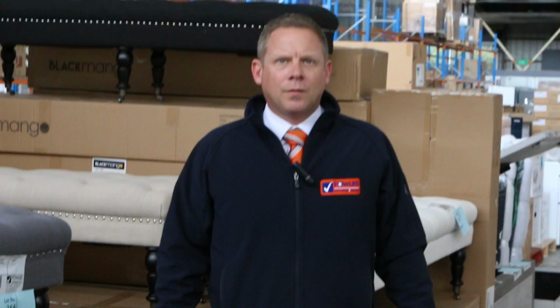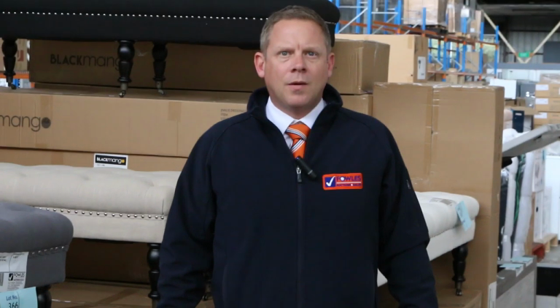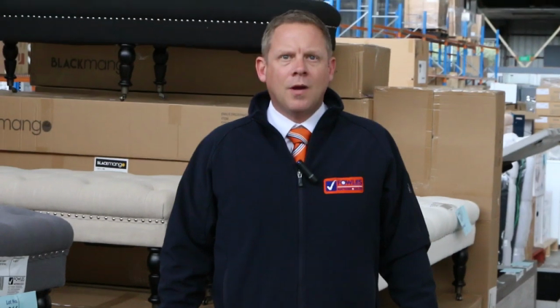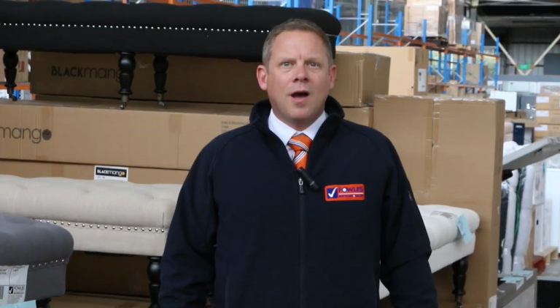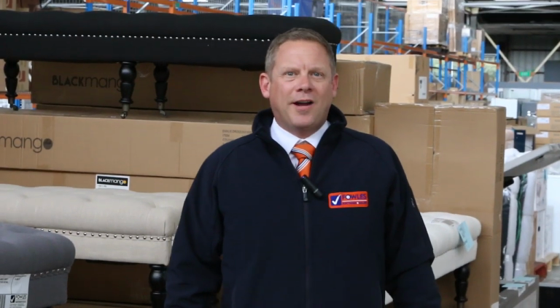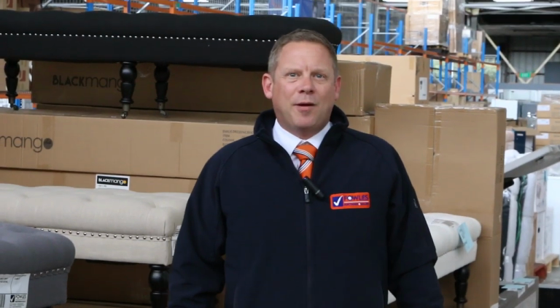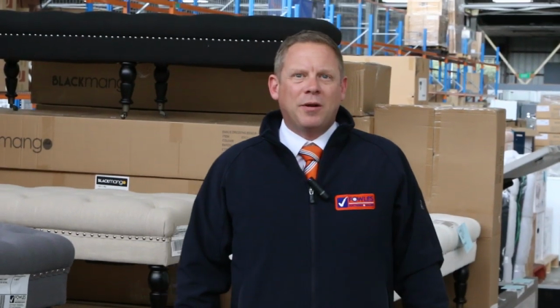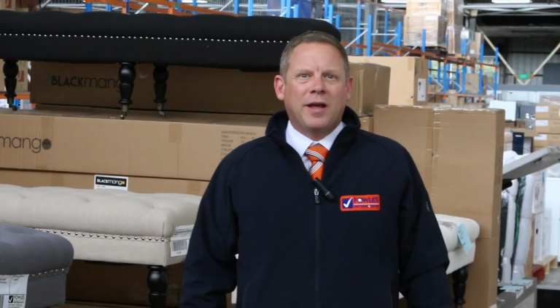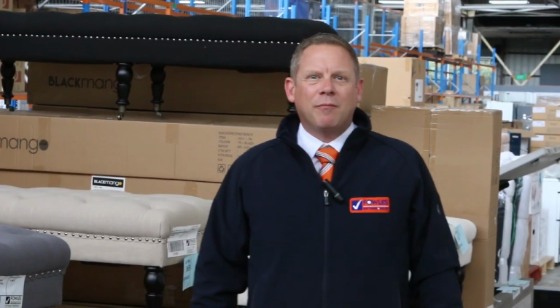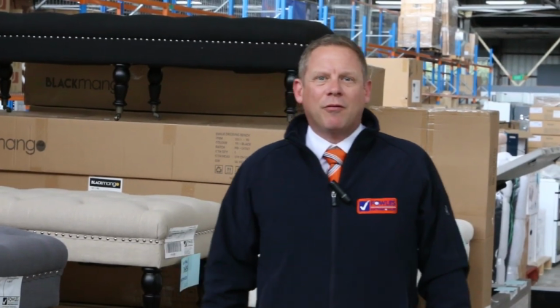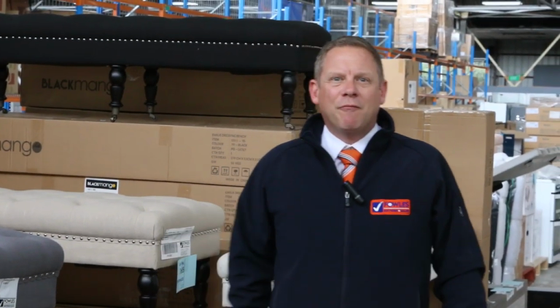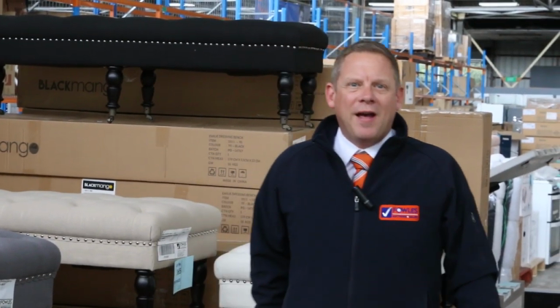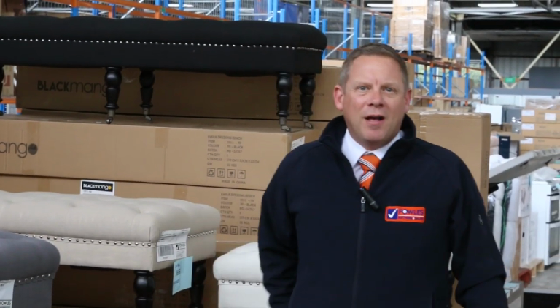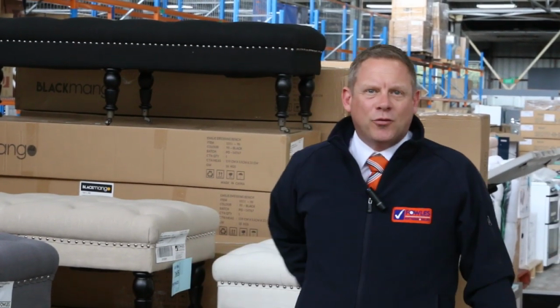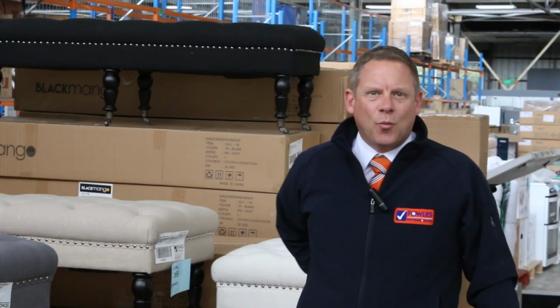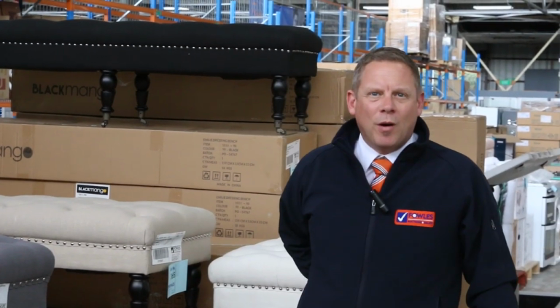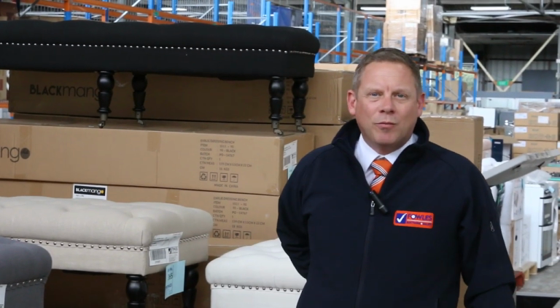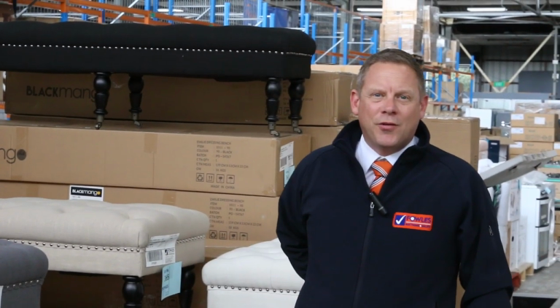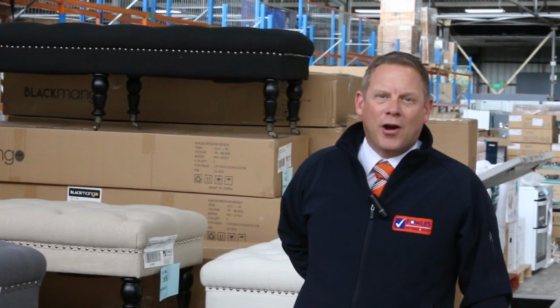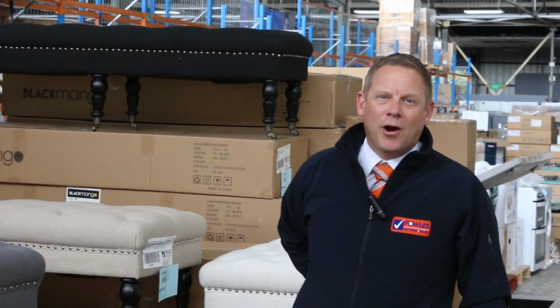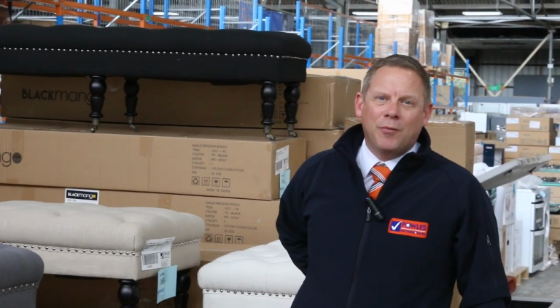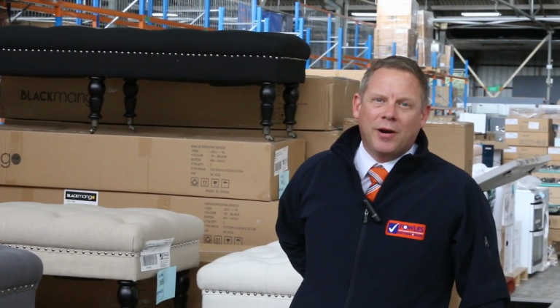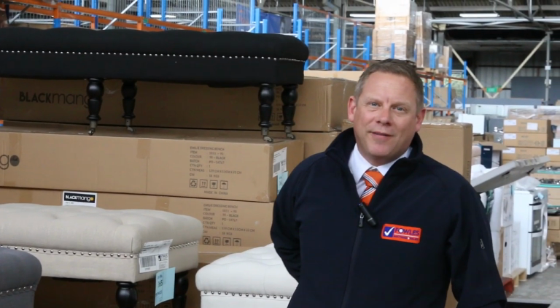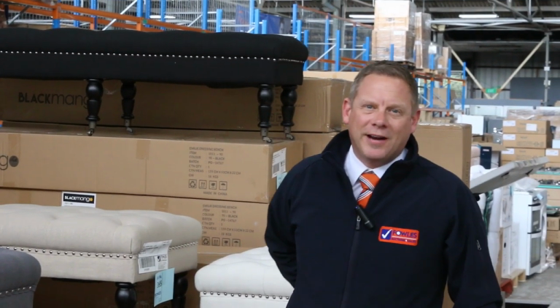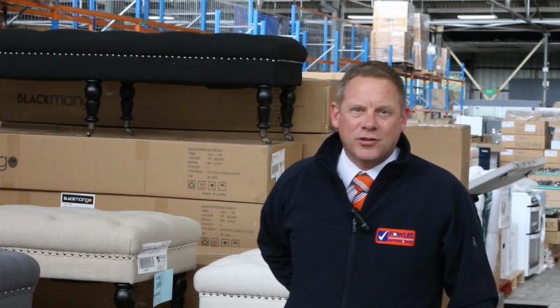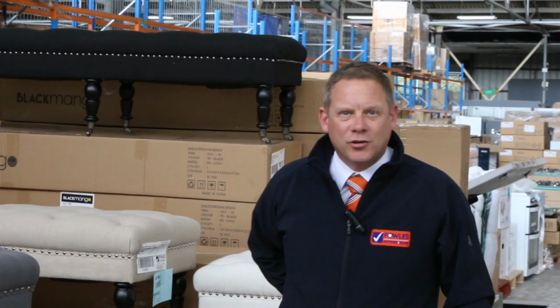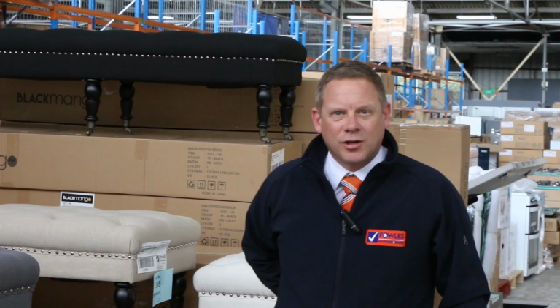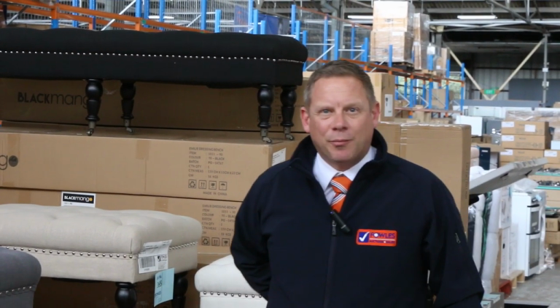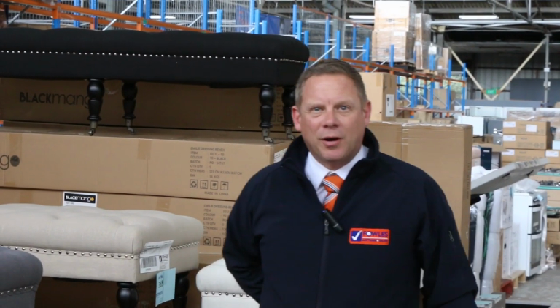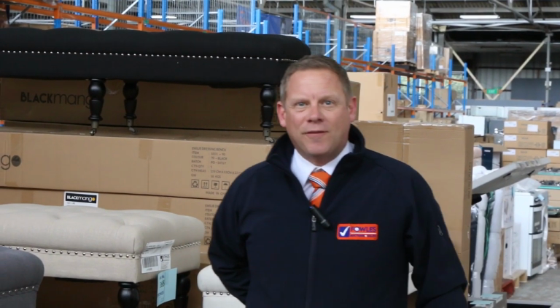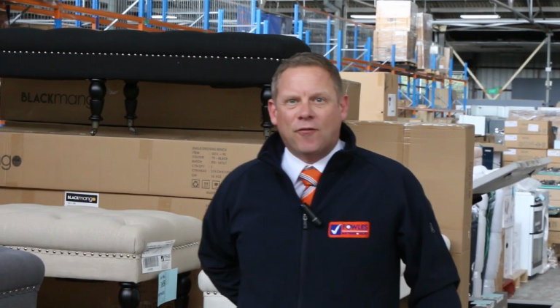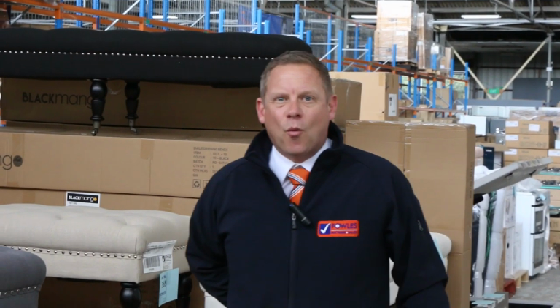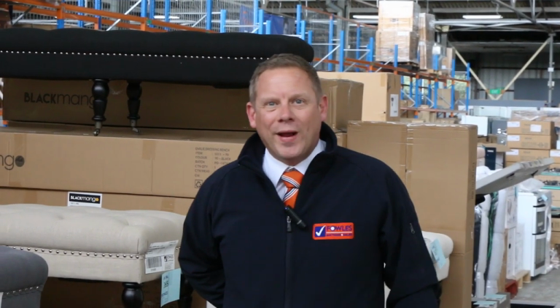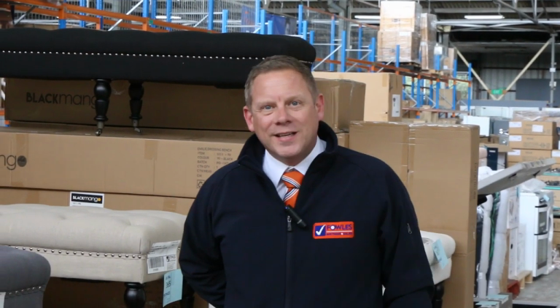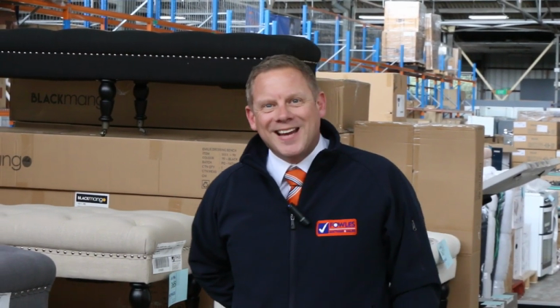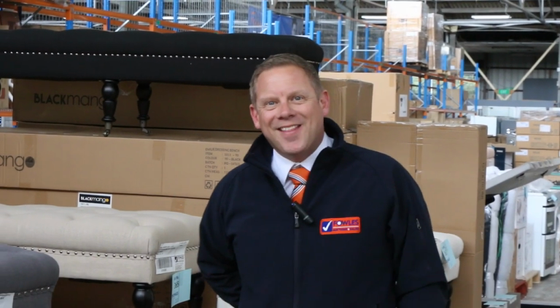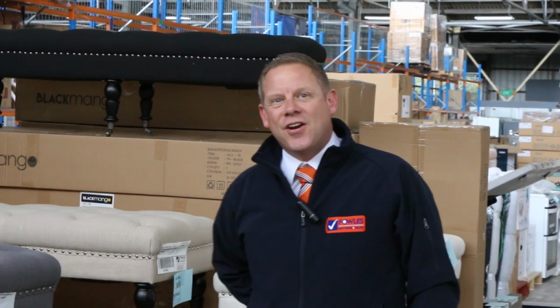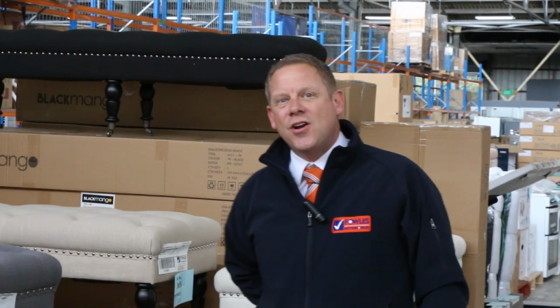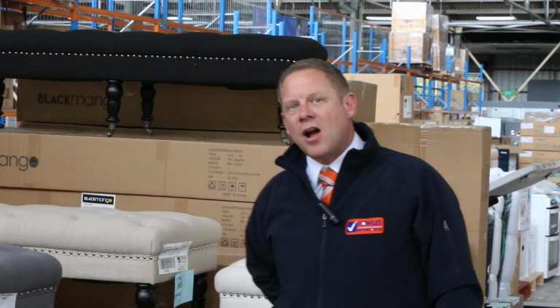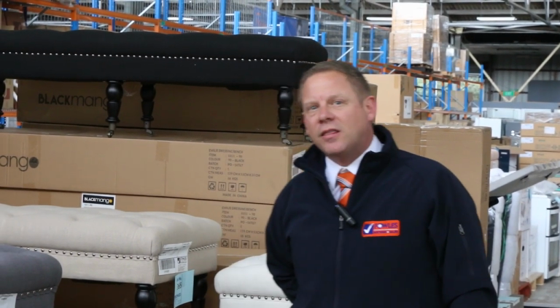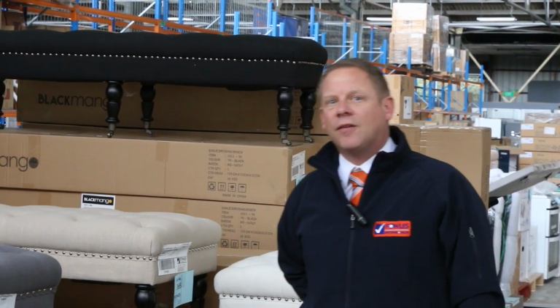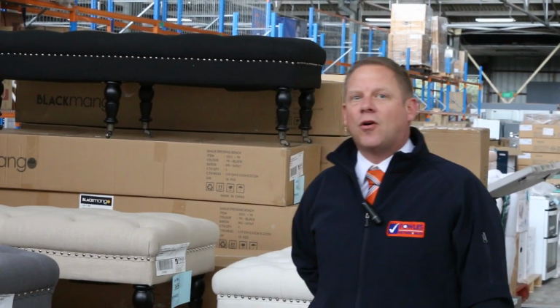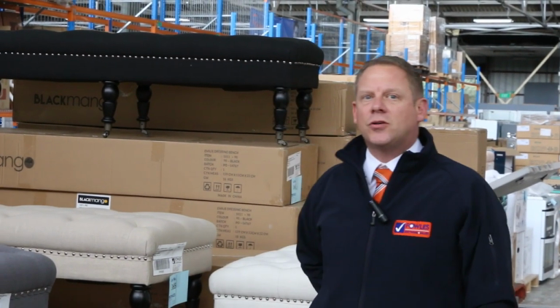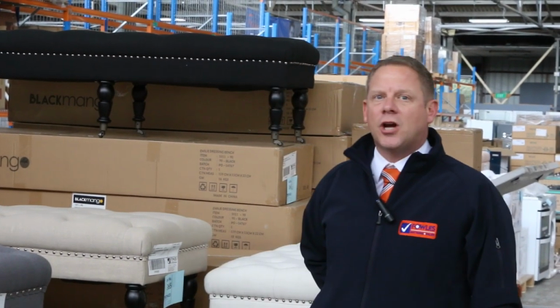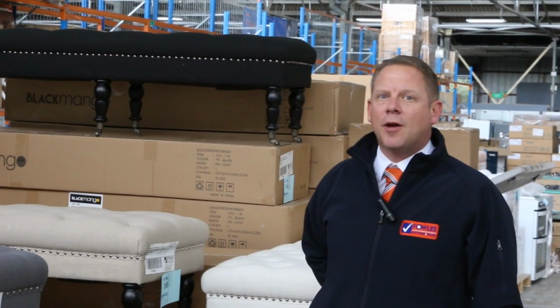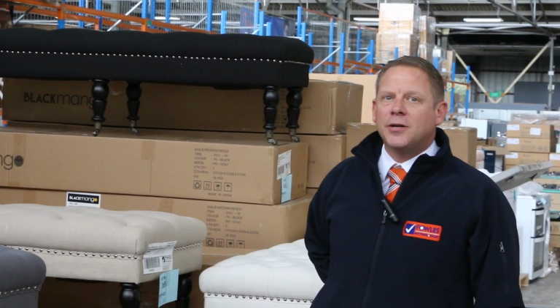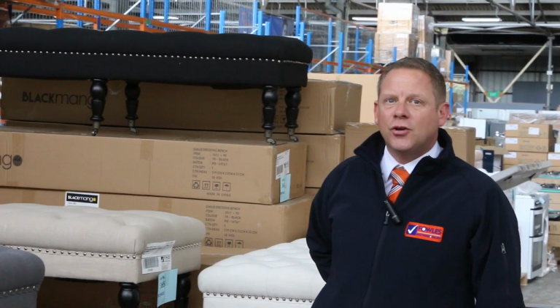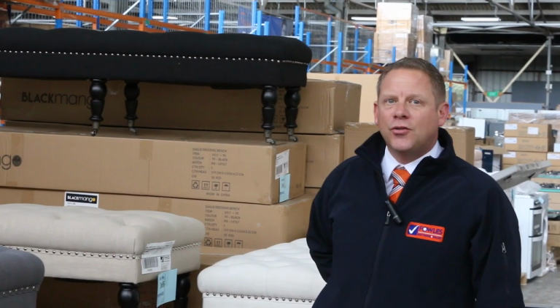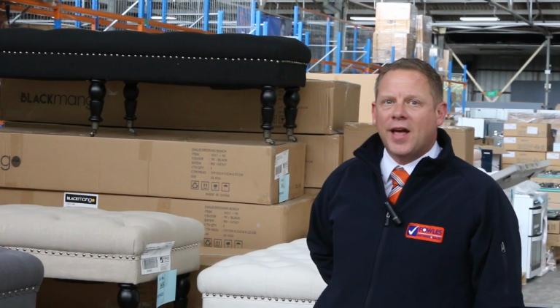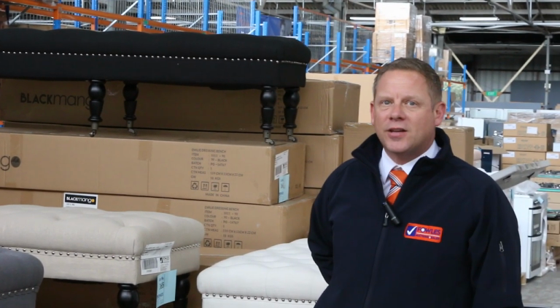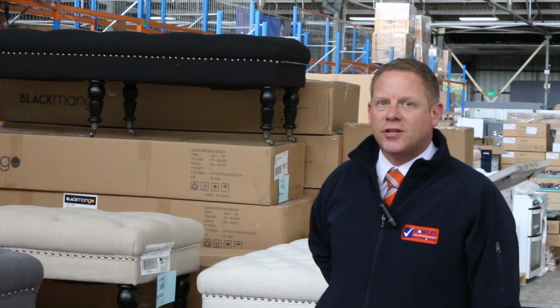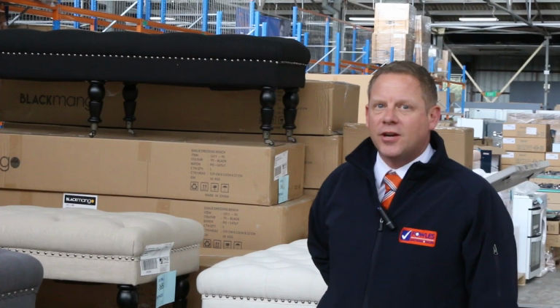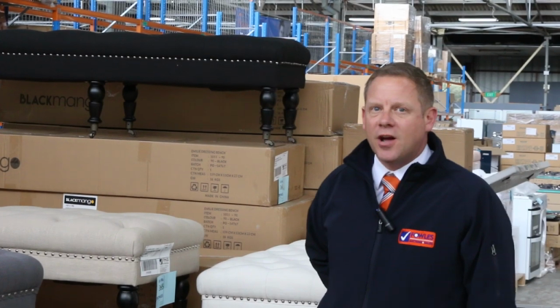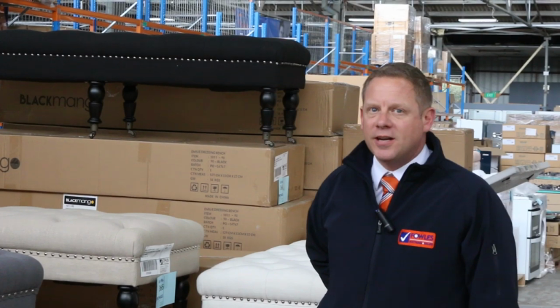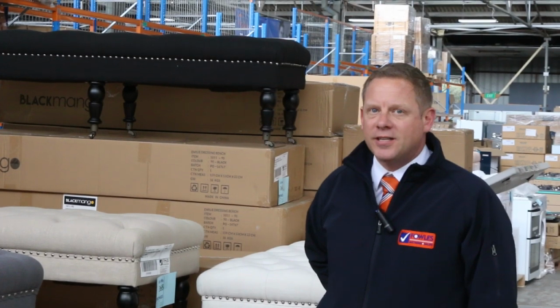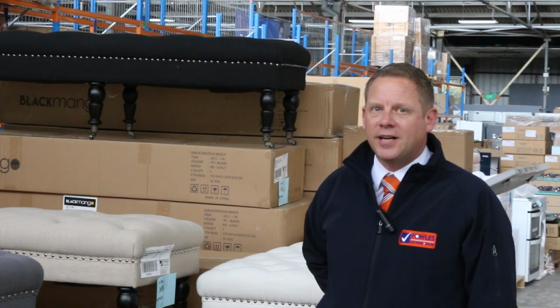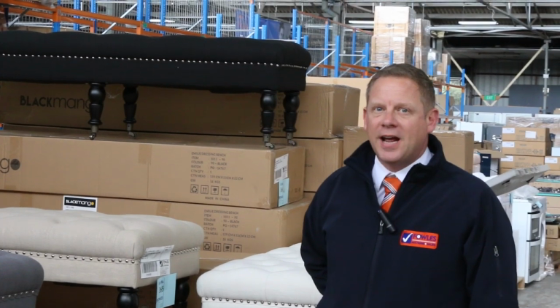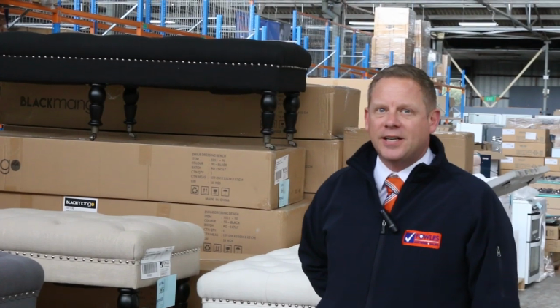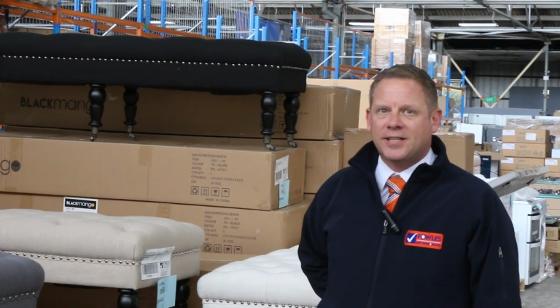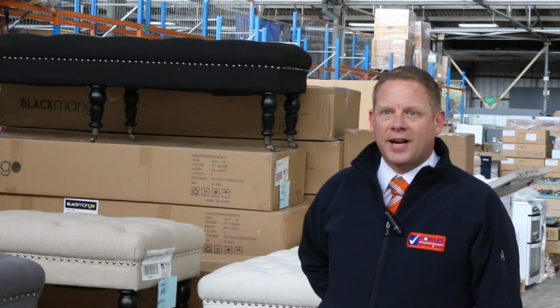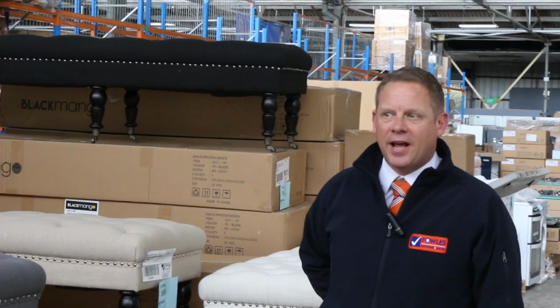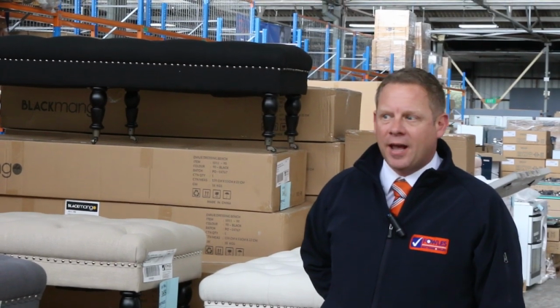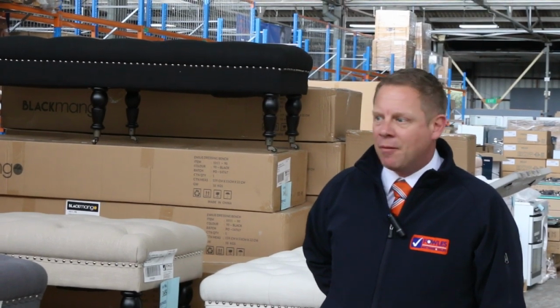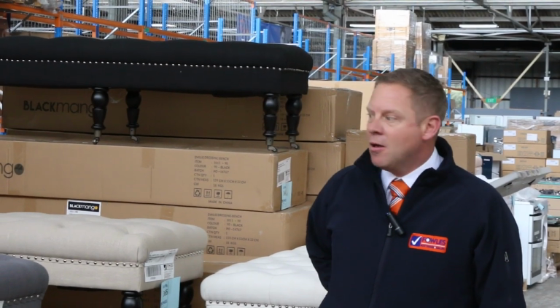Hi, I'm Liam from Fowles and welcome to the Home Renovators Auction Preview for Wednesday the 9th of October 2019 at 10am.